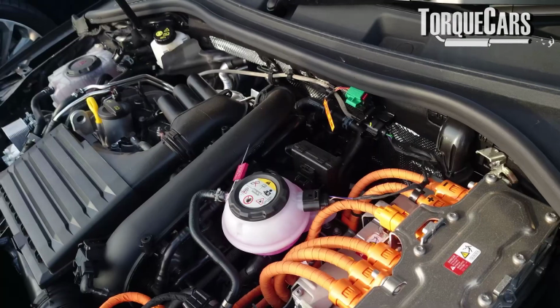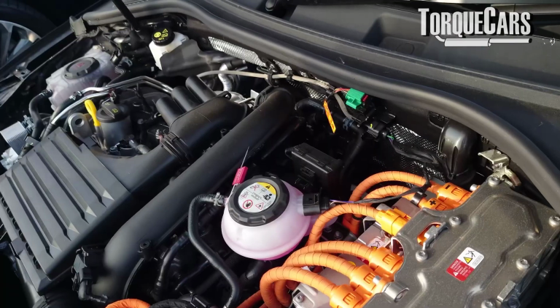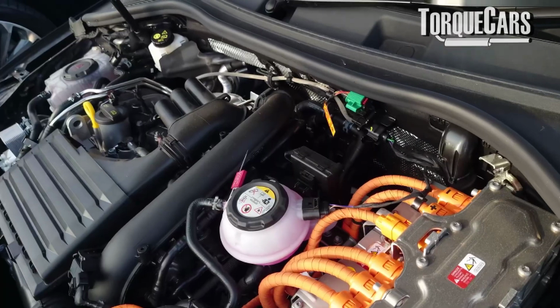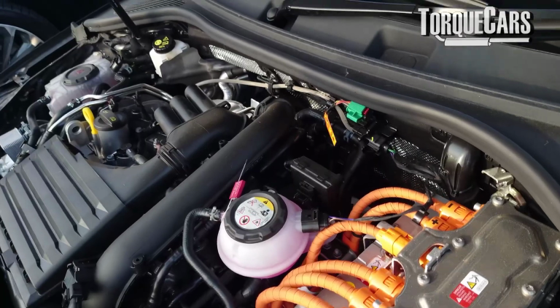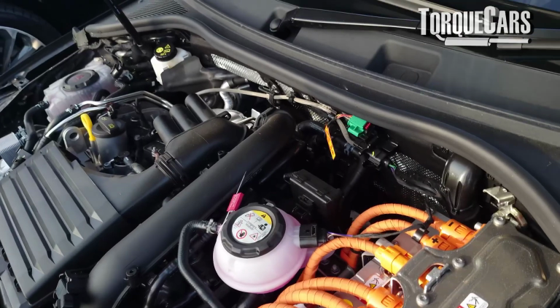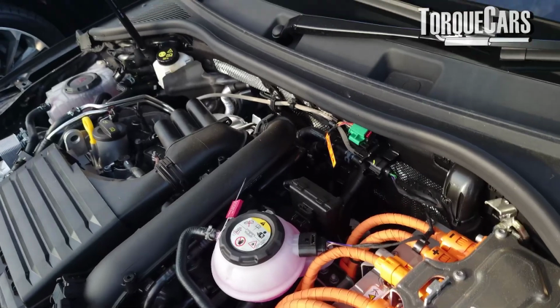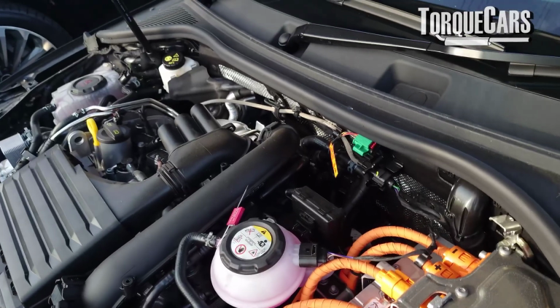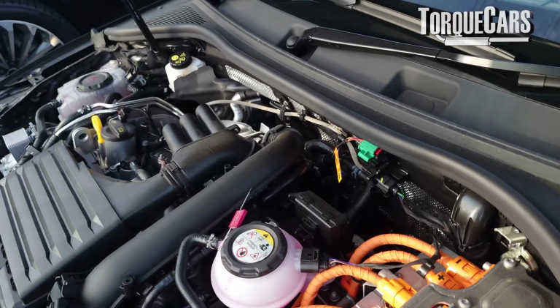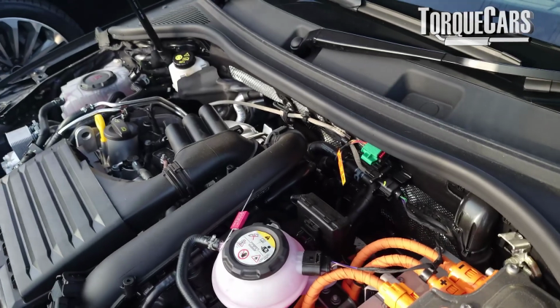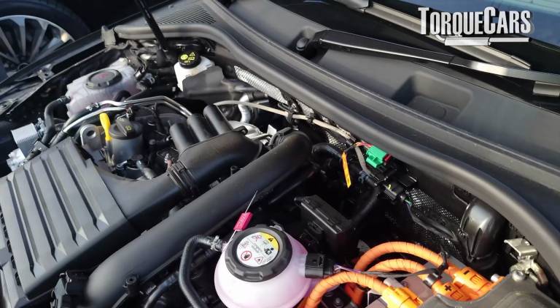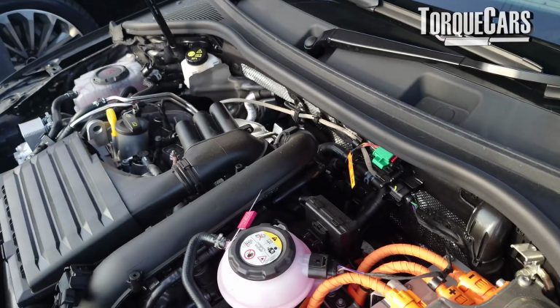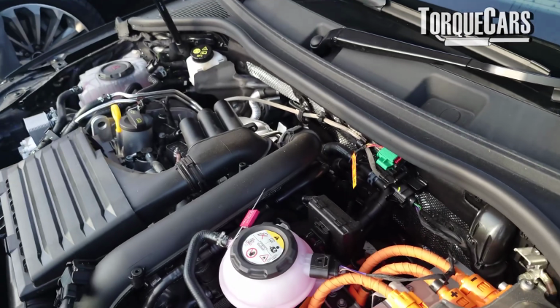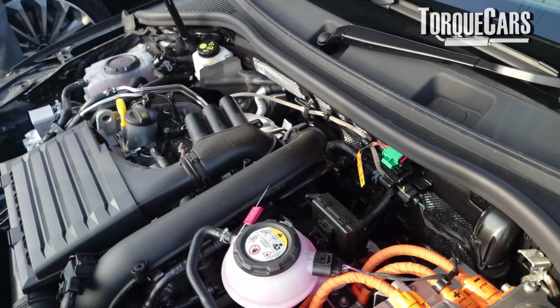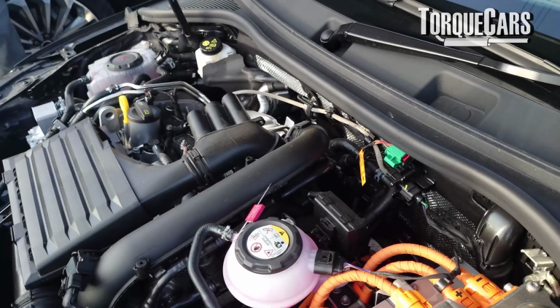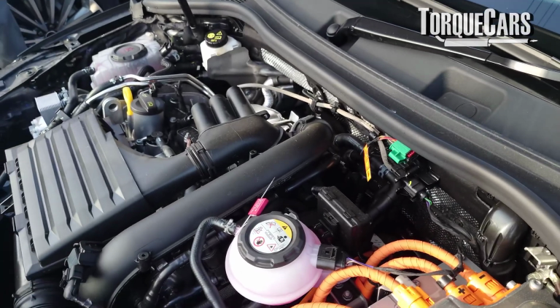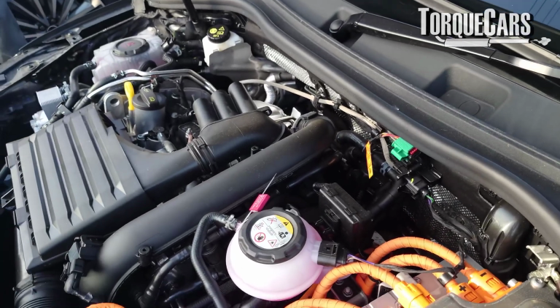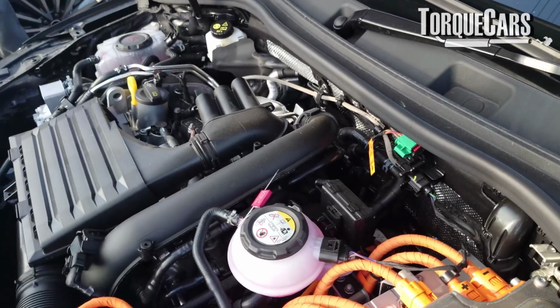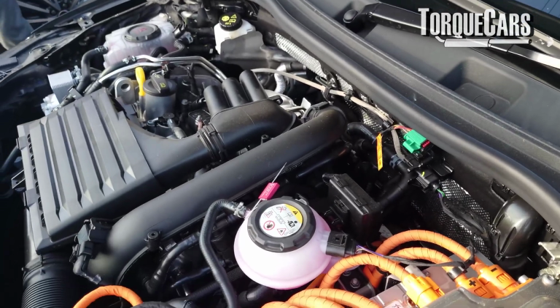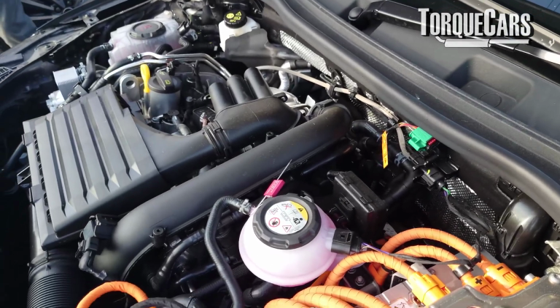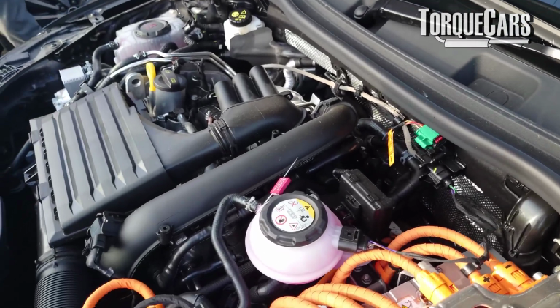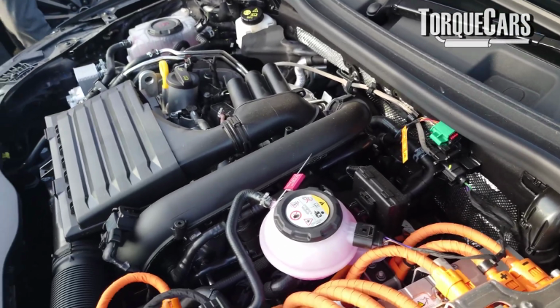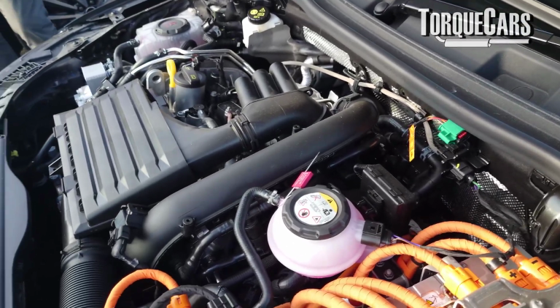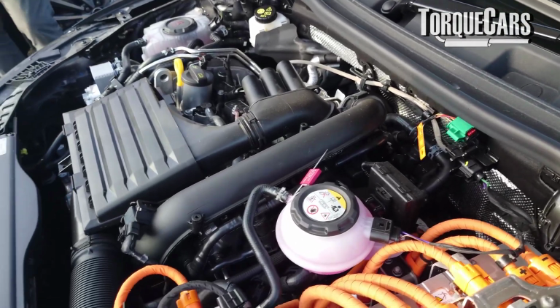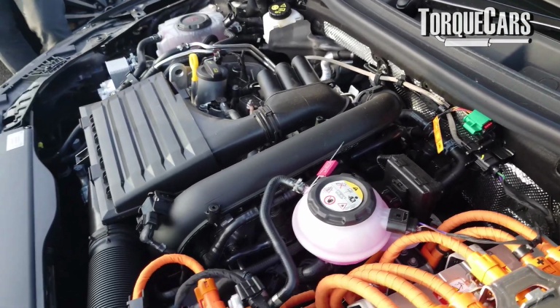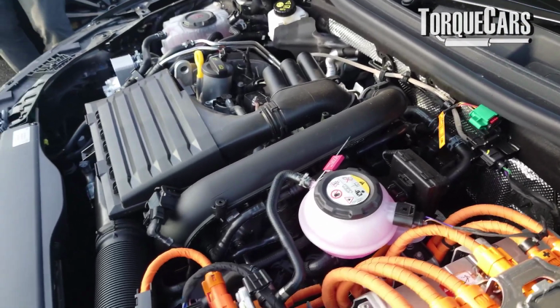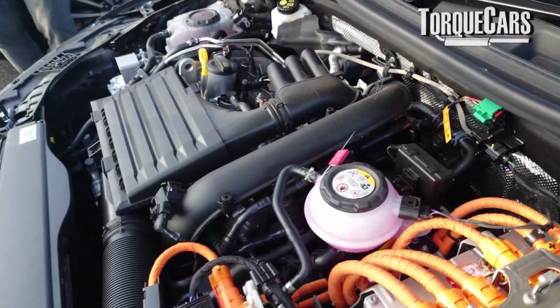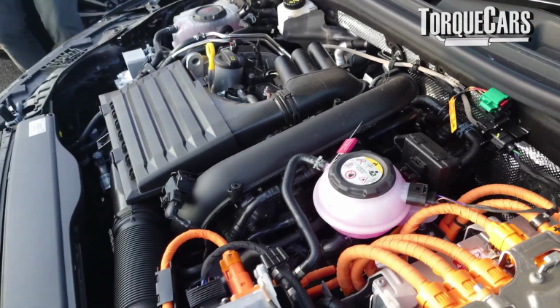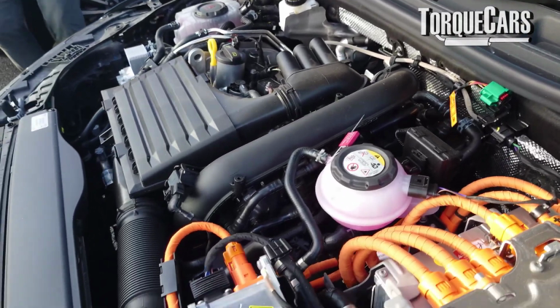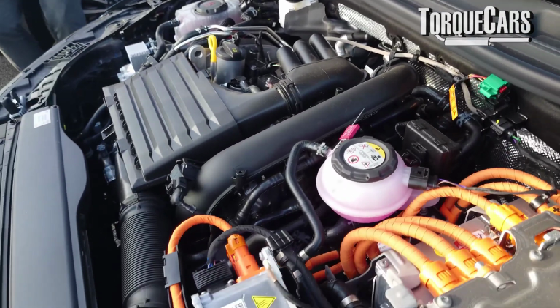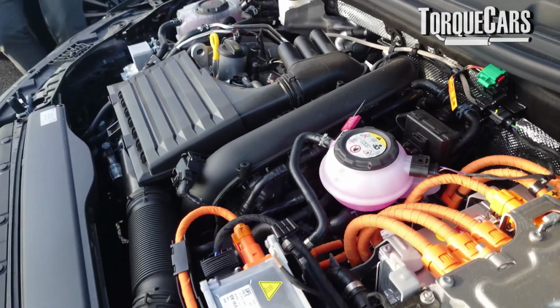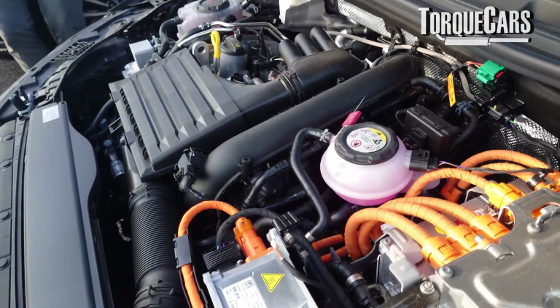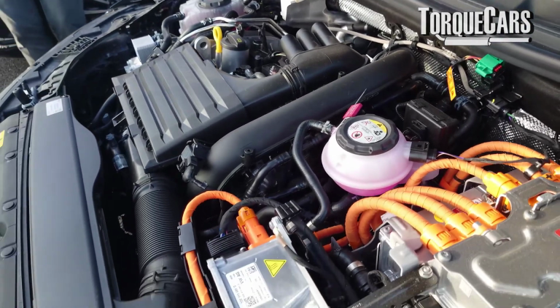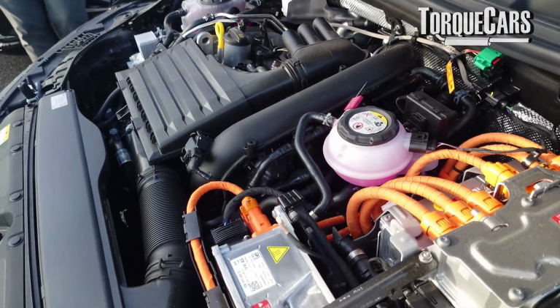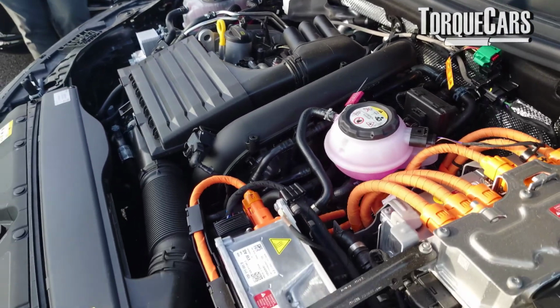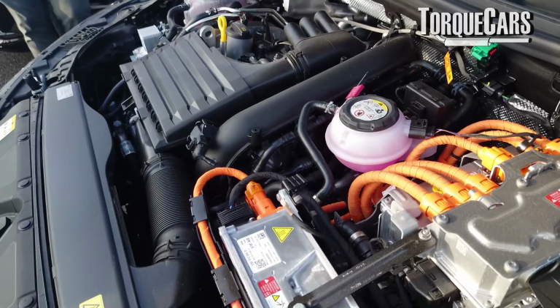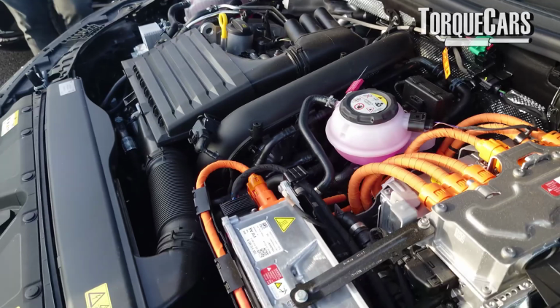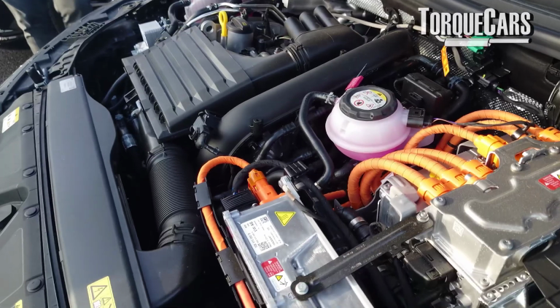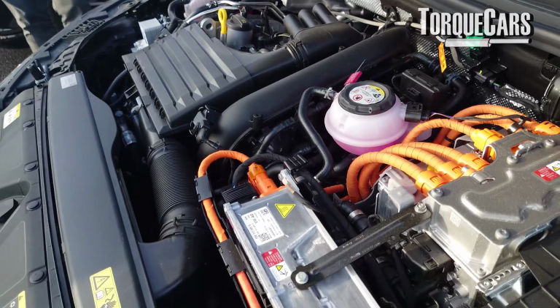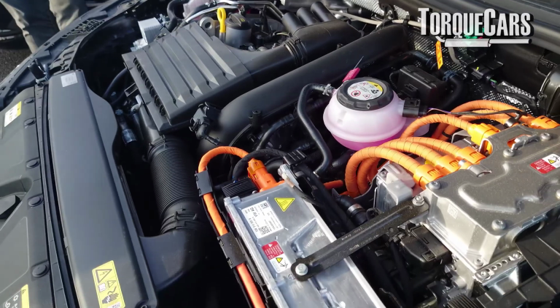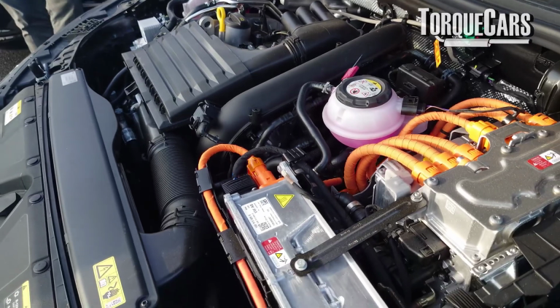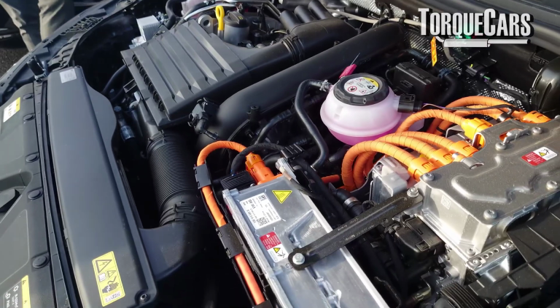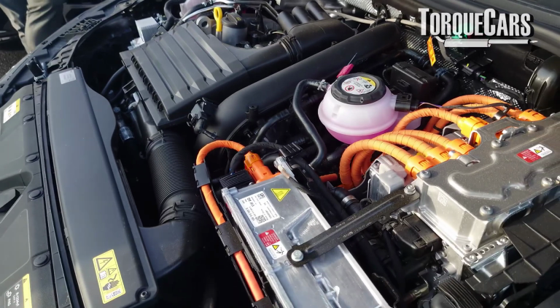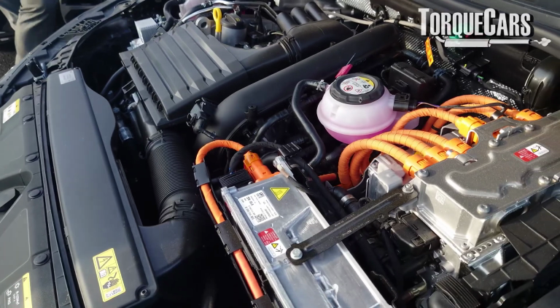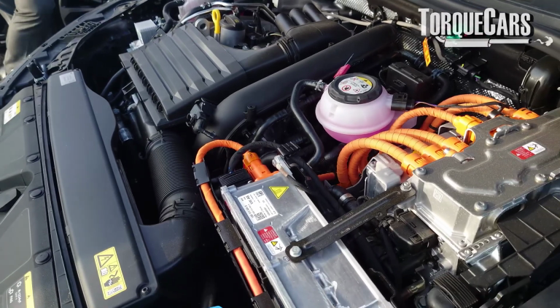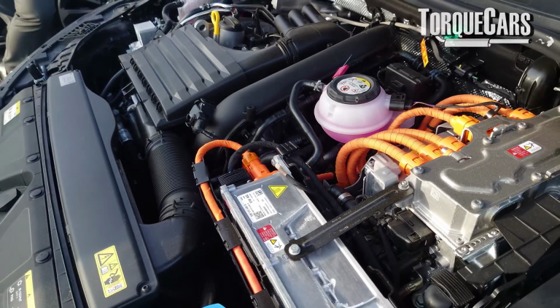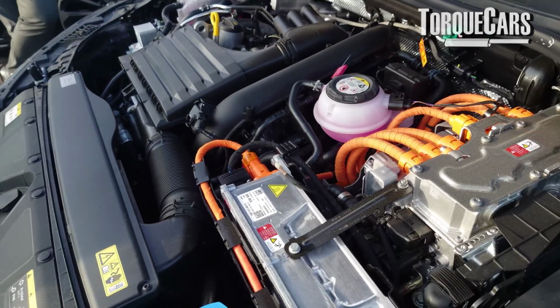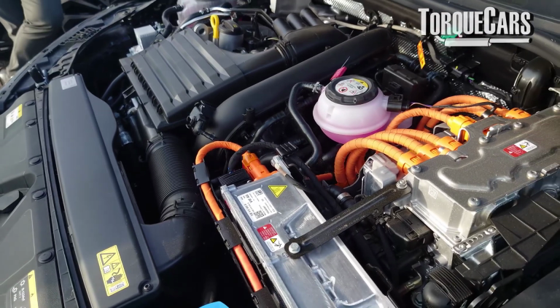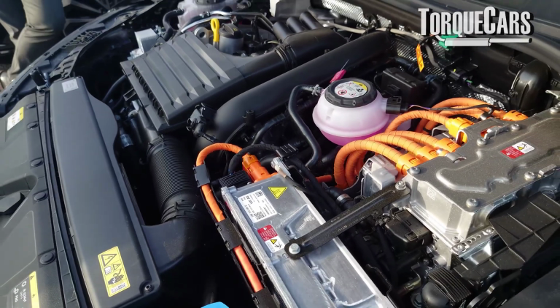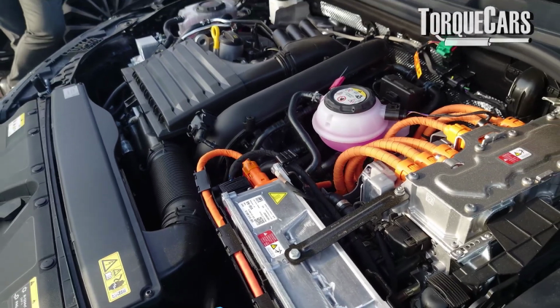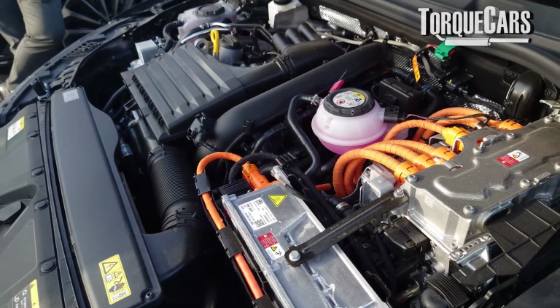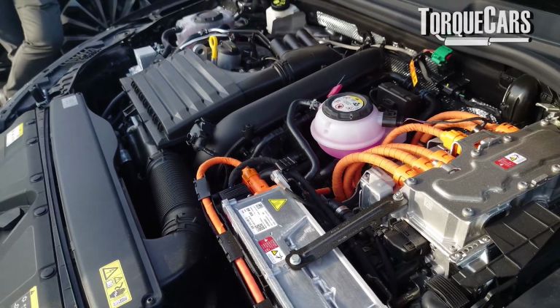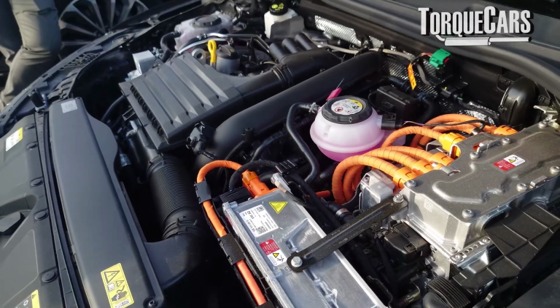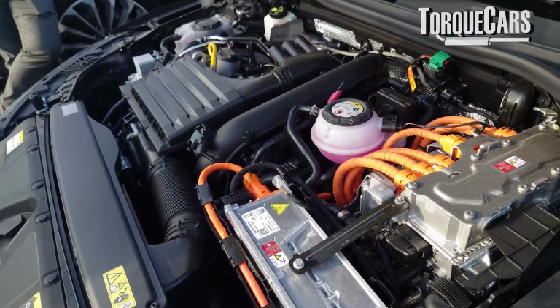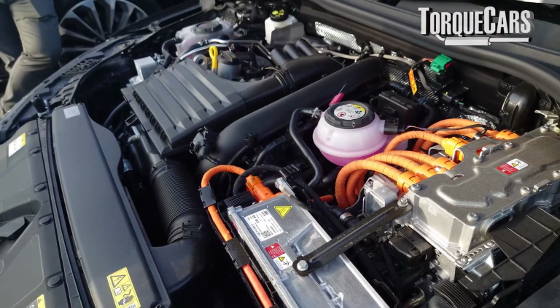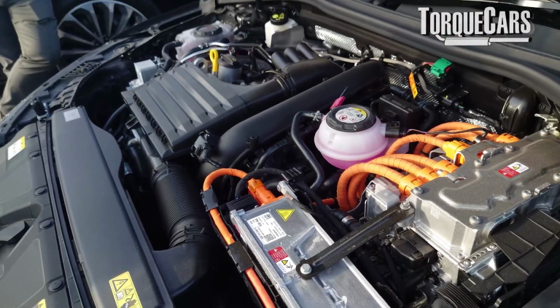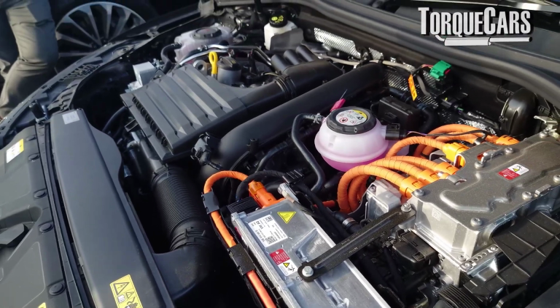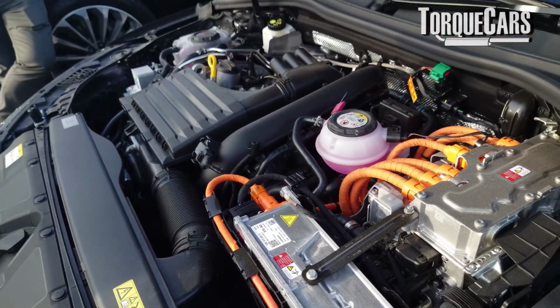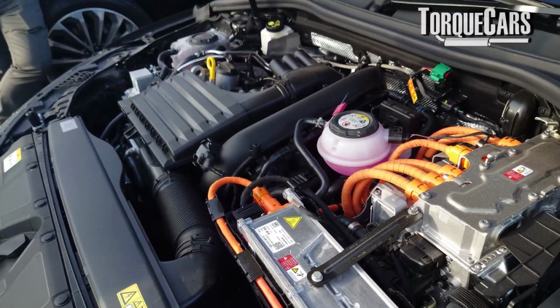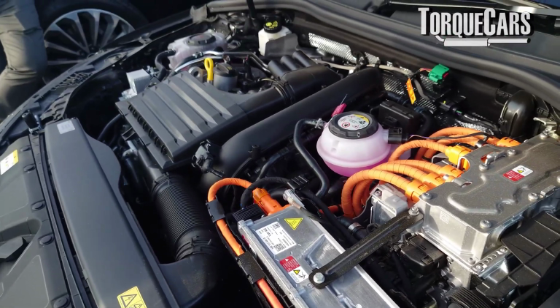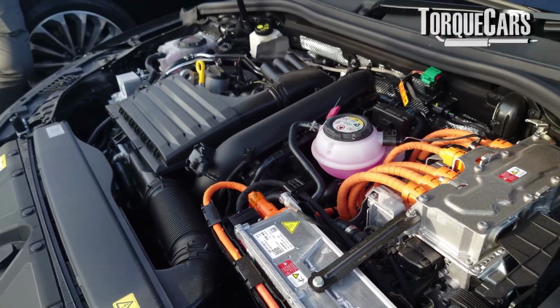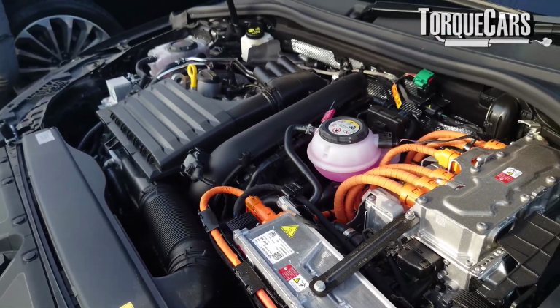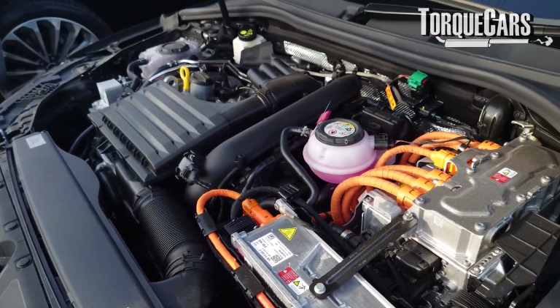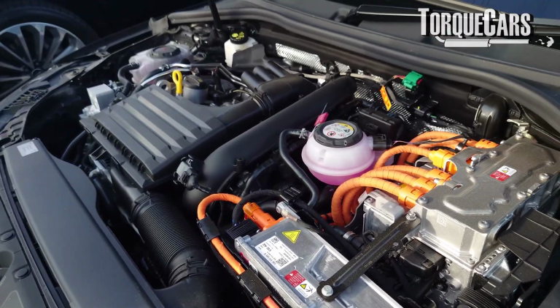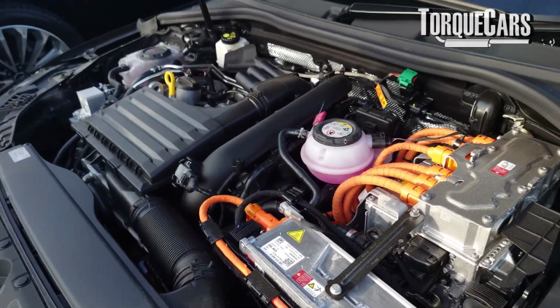It's very easy to let your engine suffer over the long term by neglecting a few of these essential areas that we're going to flag up.